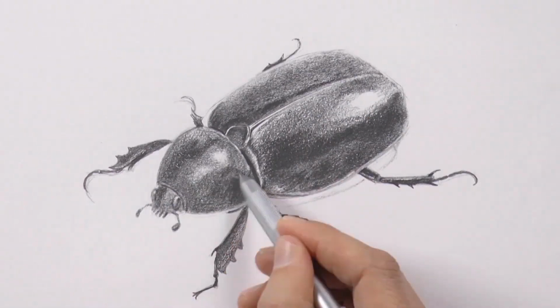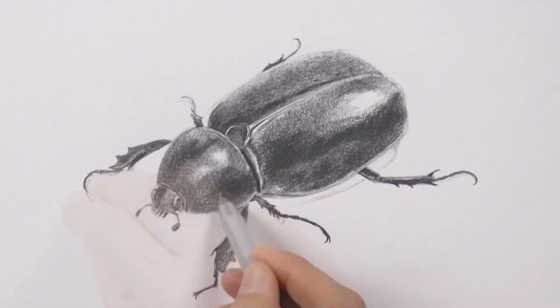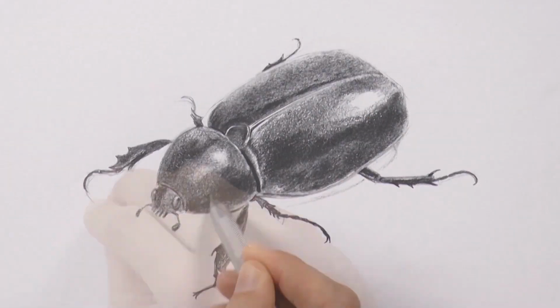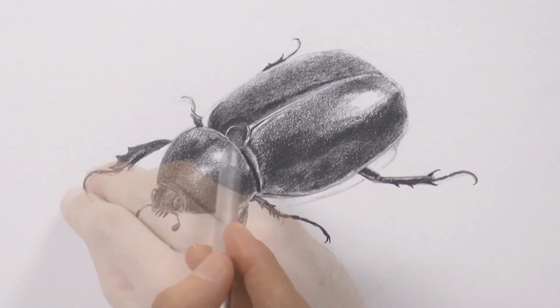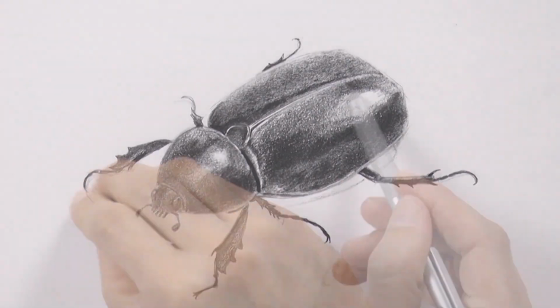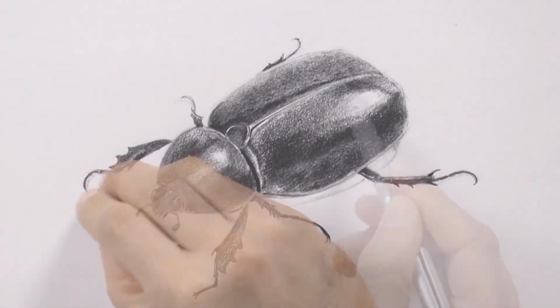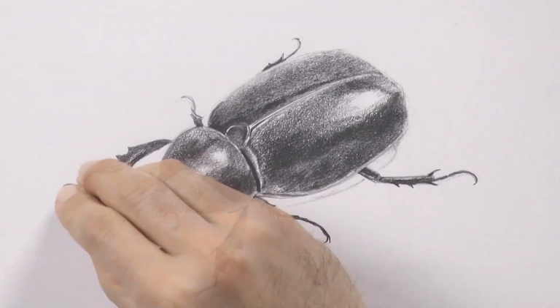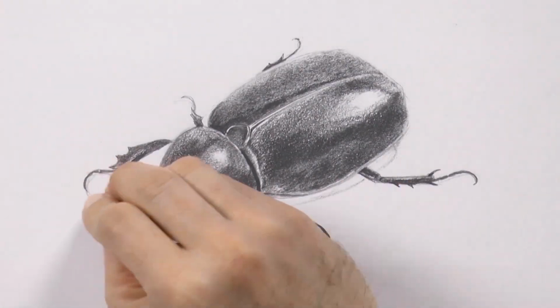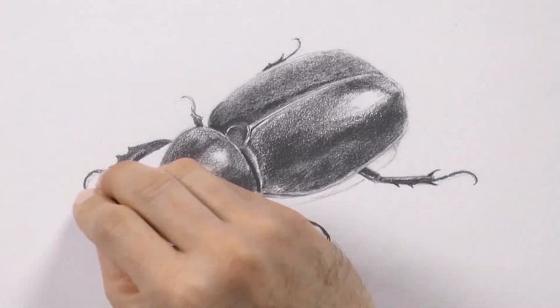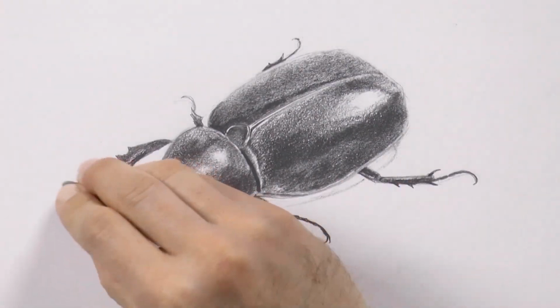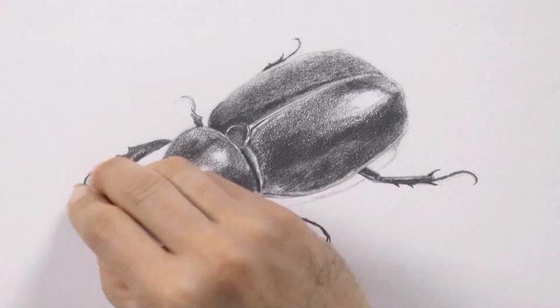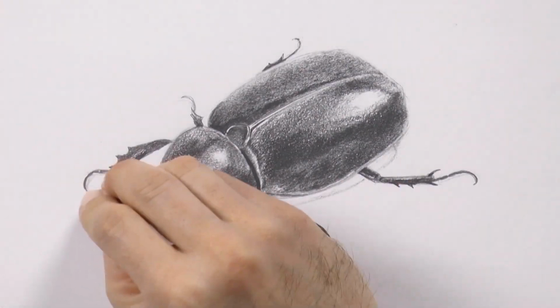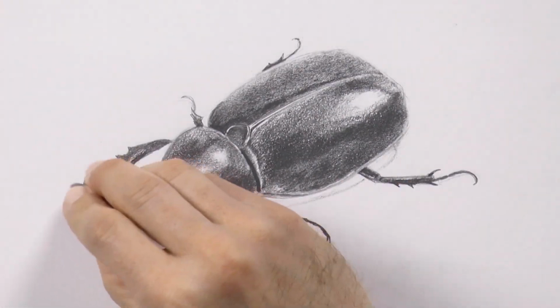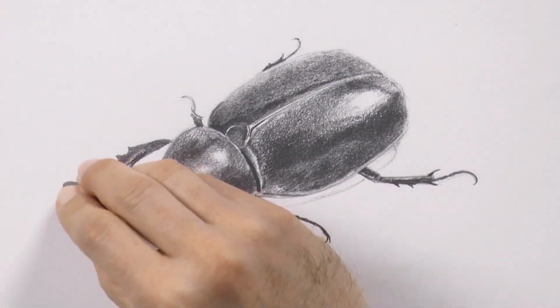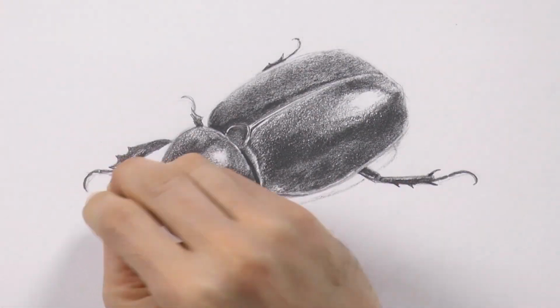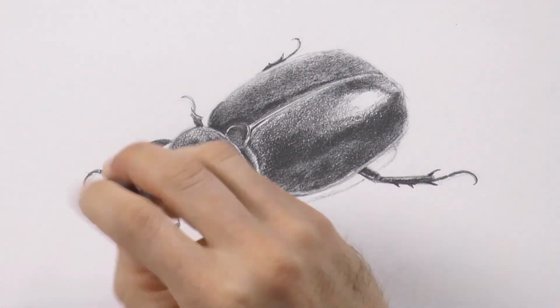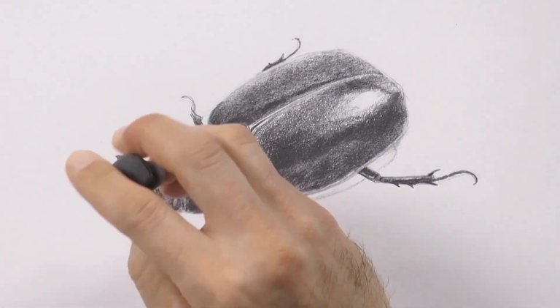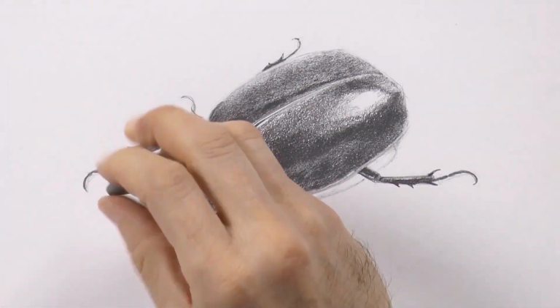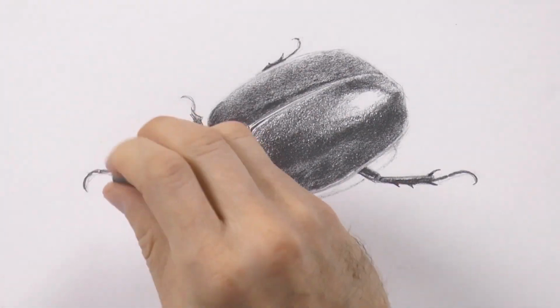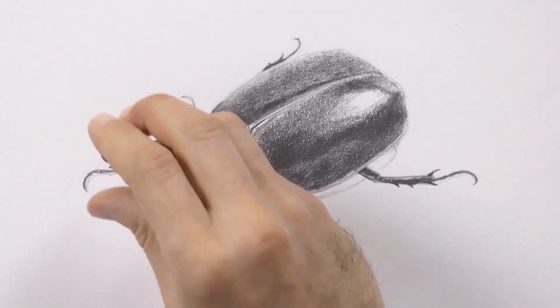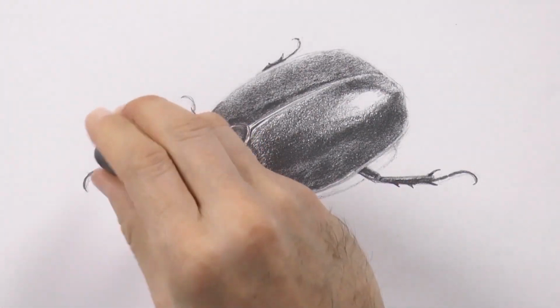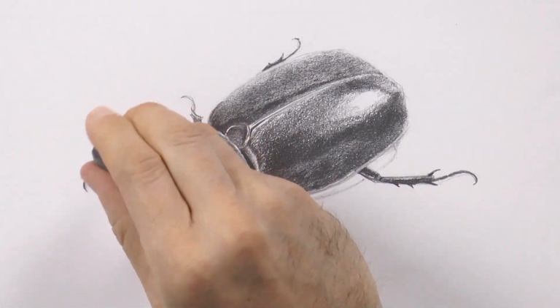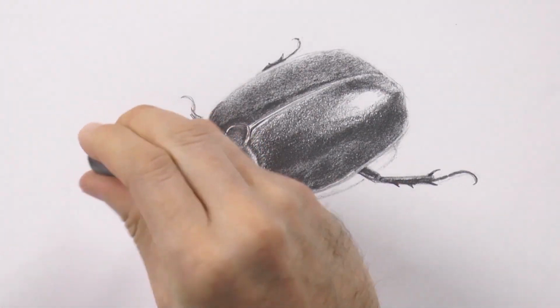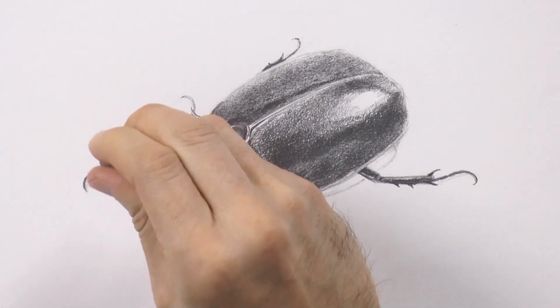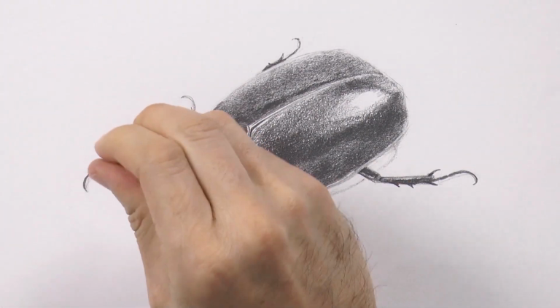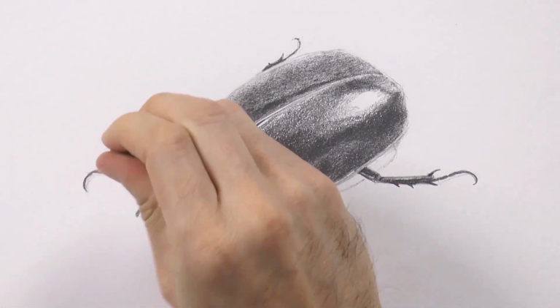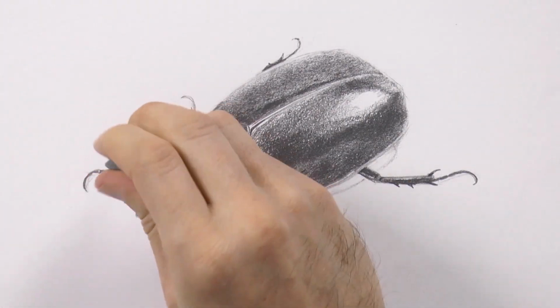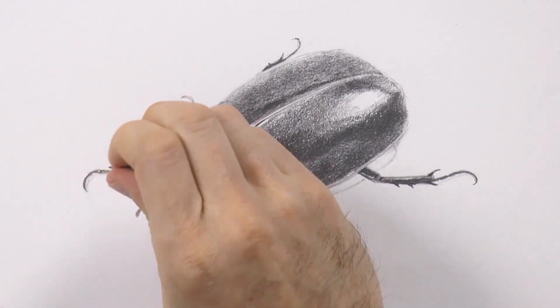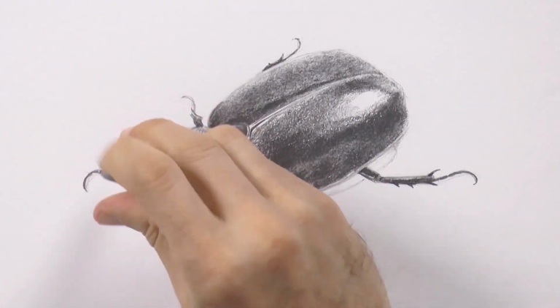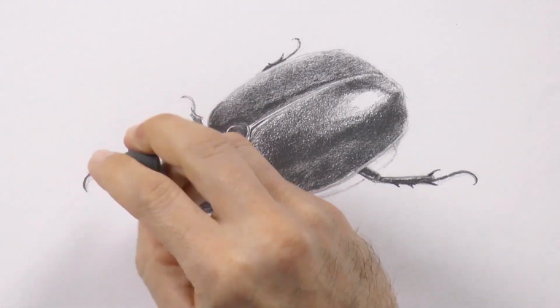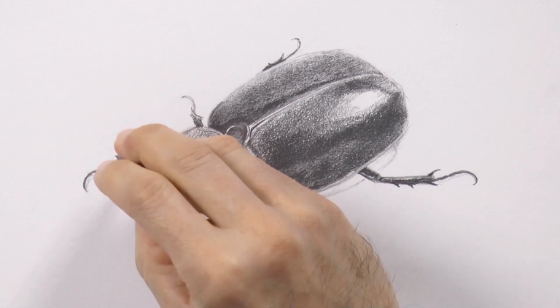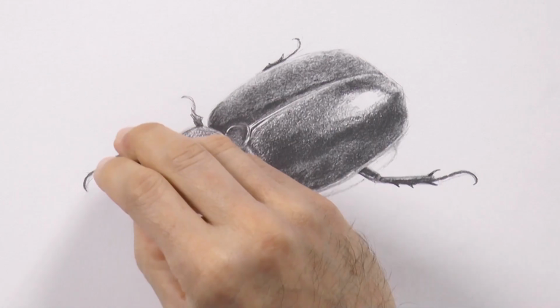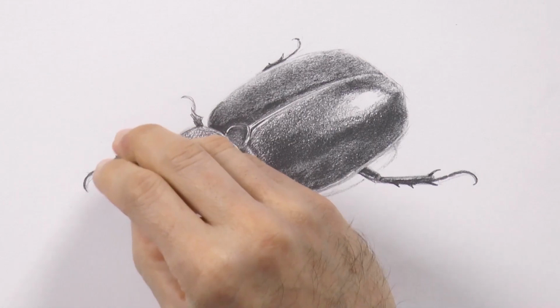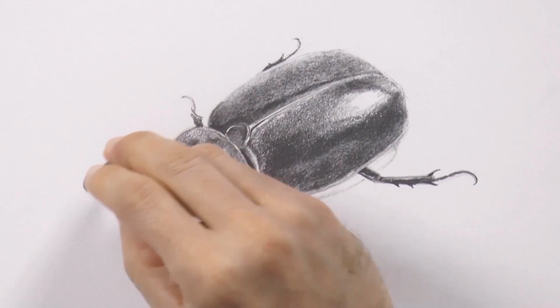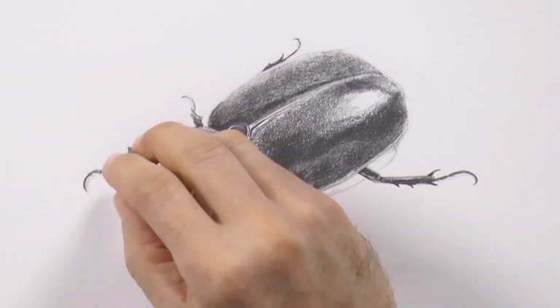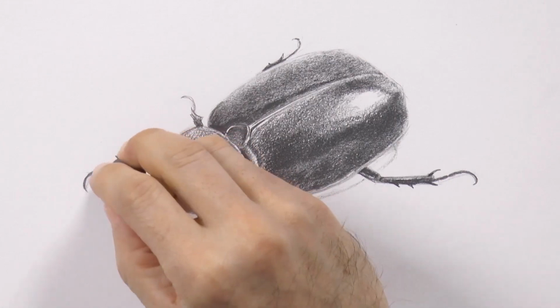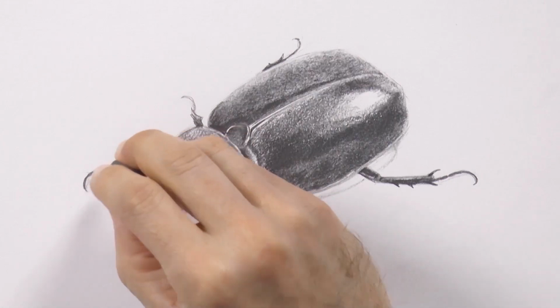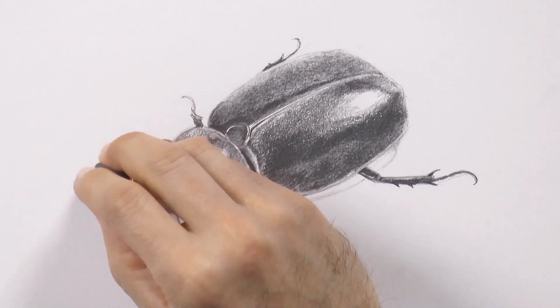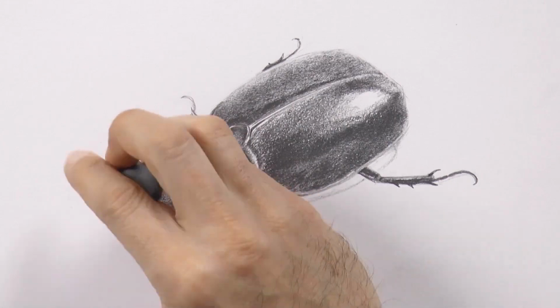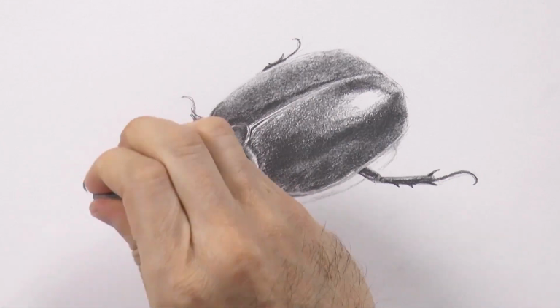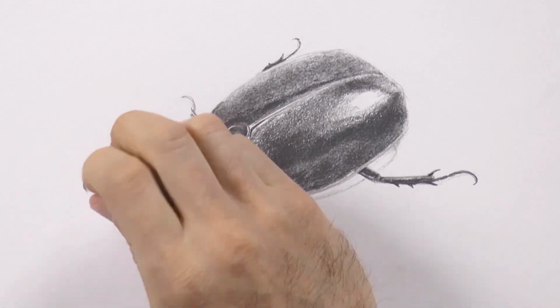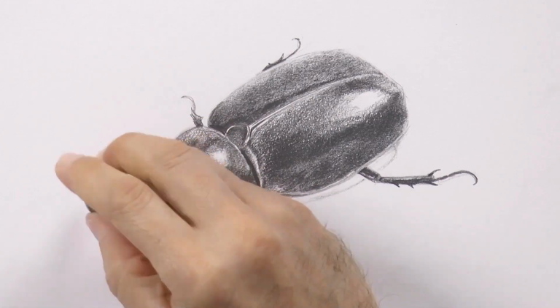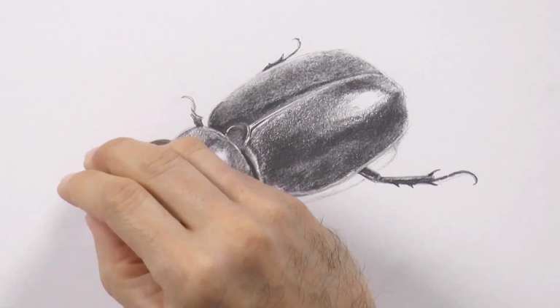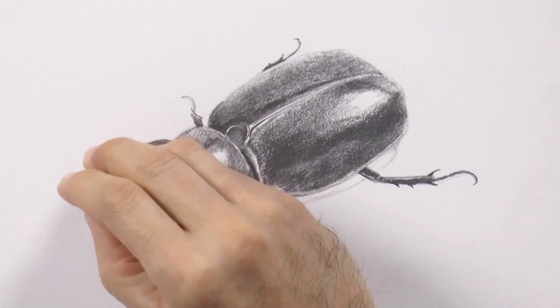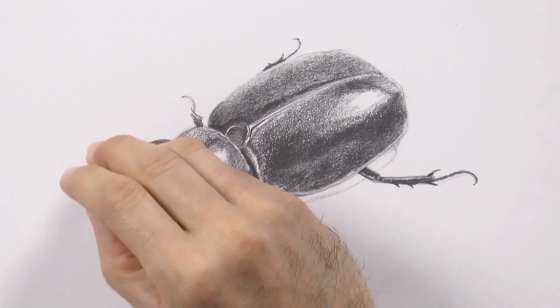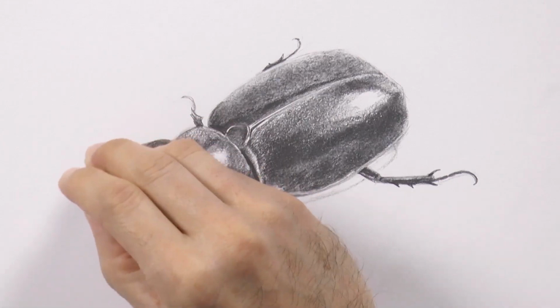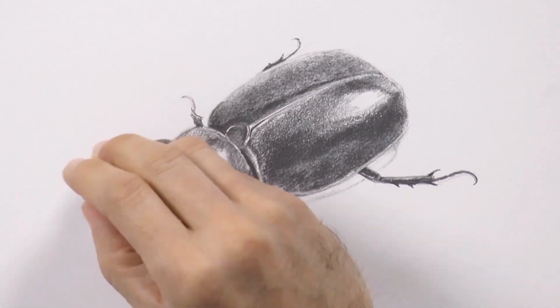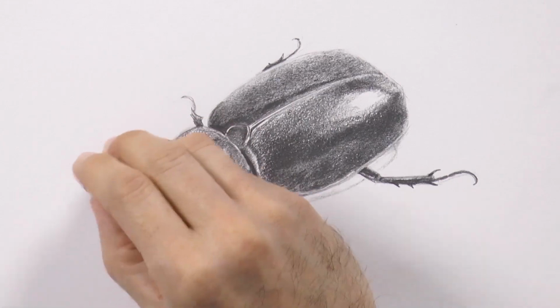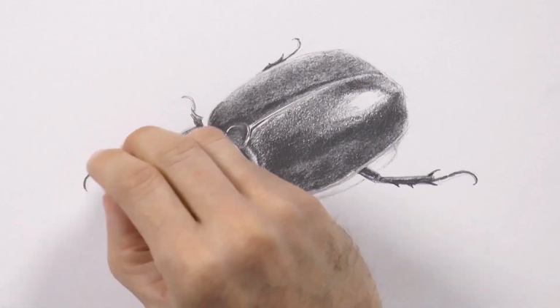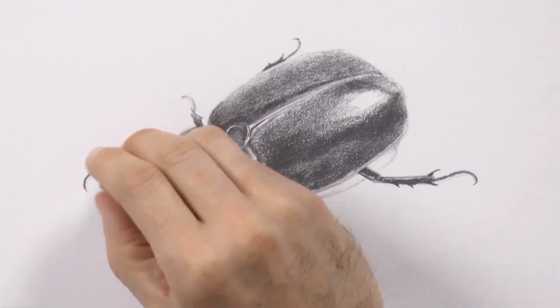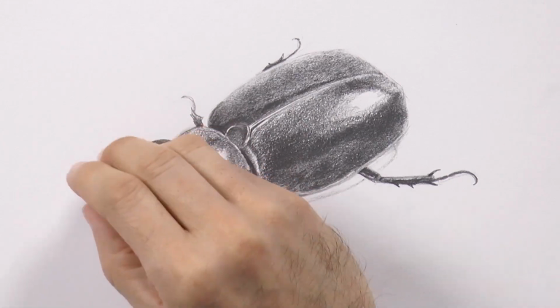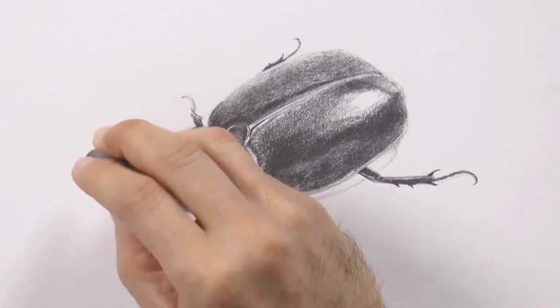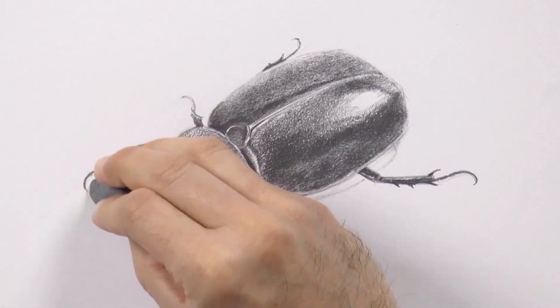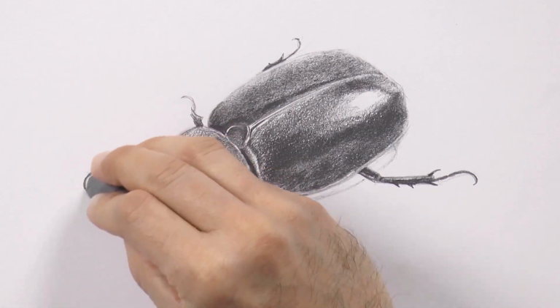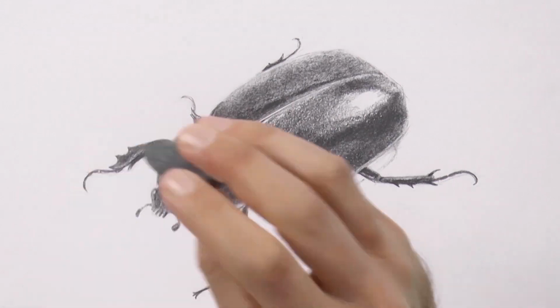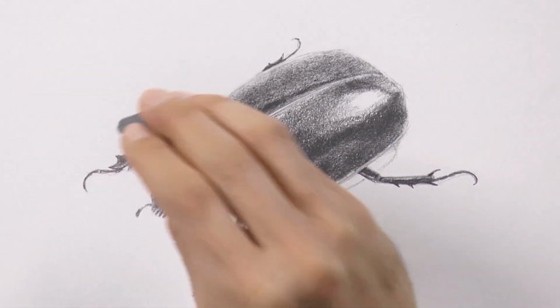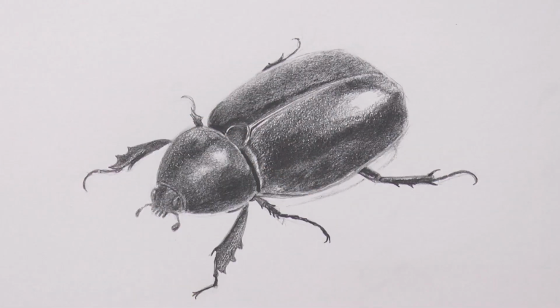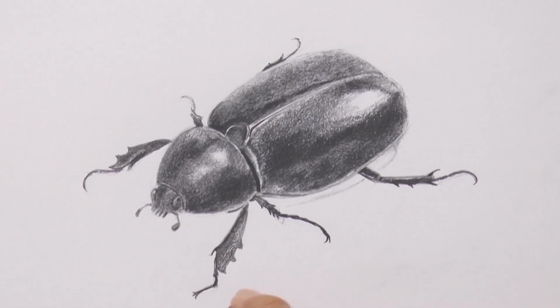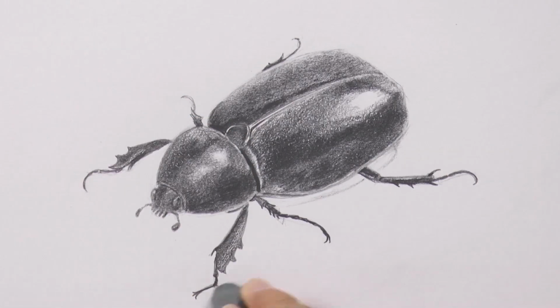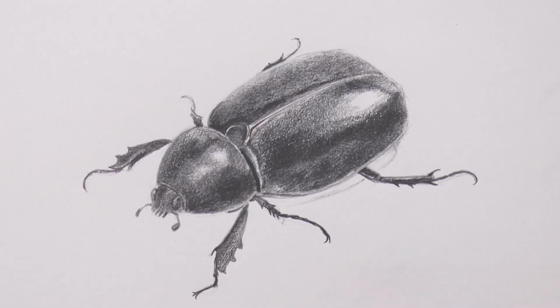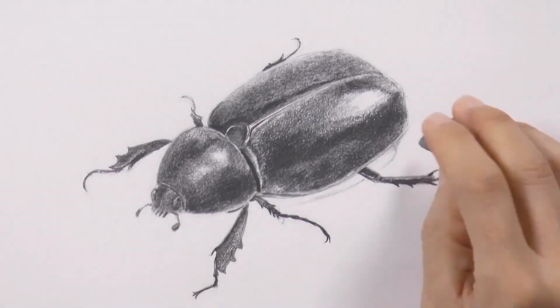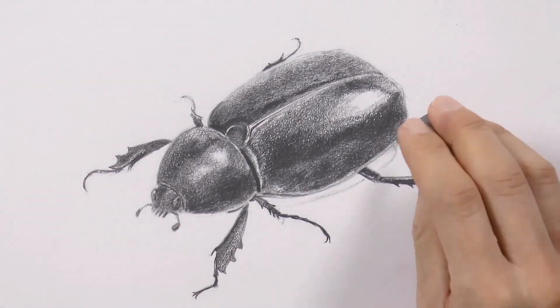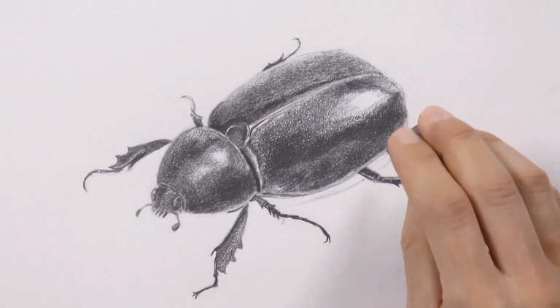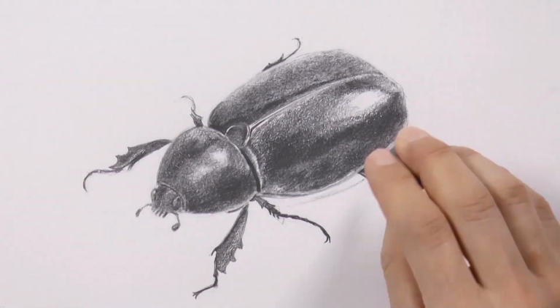I erased the original sketch lines that went wrong and that I don't need anymore, so that it looks cleaner.